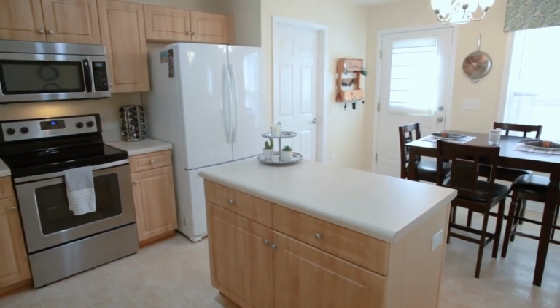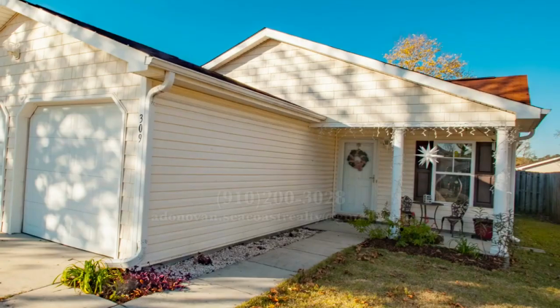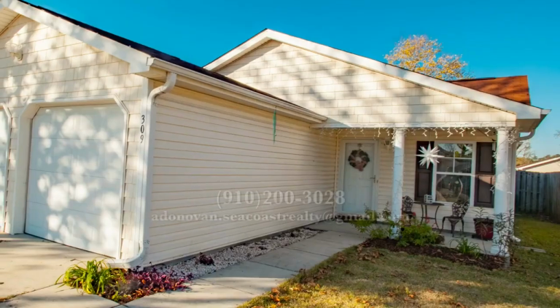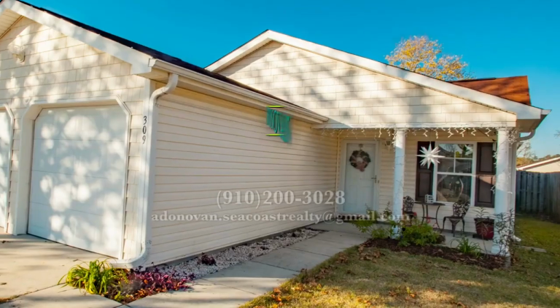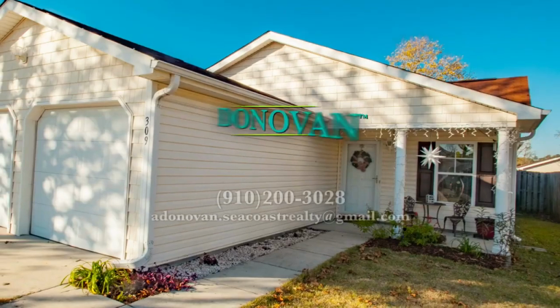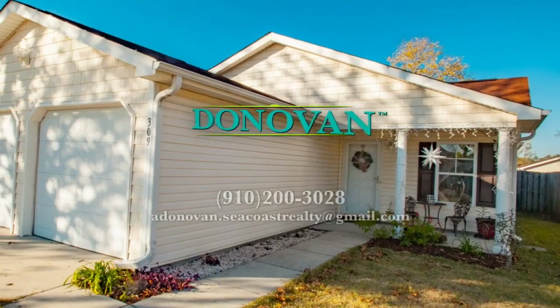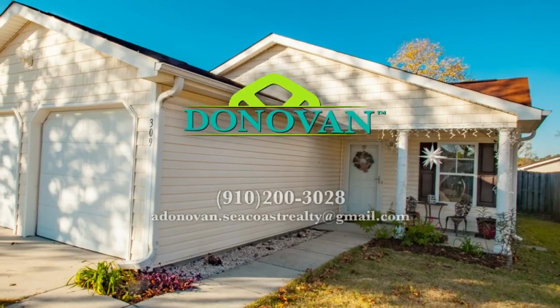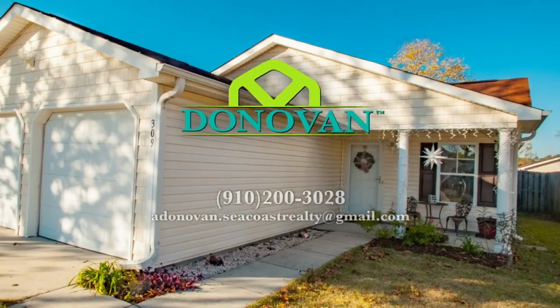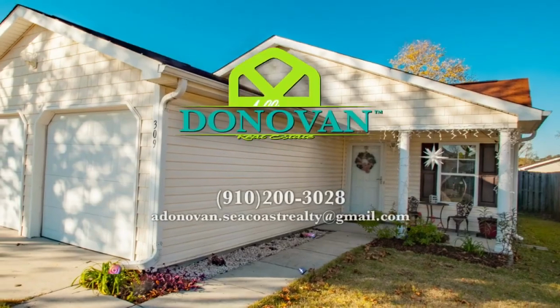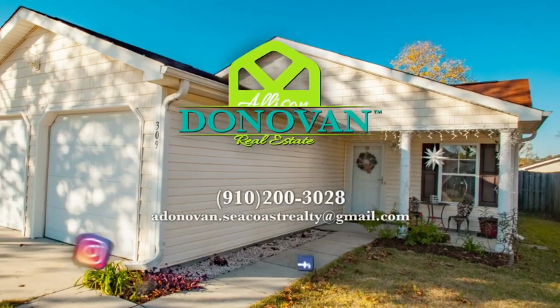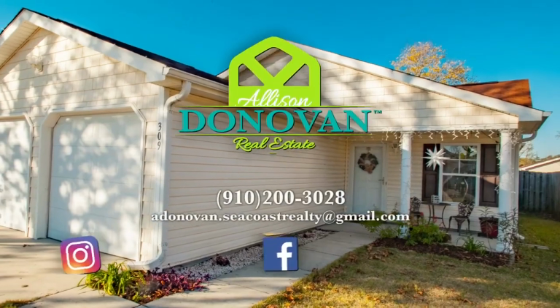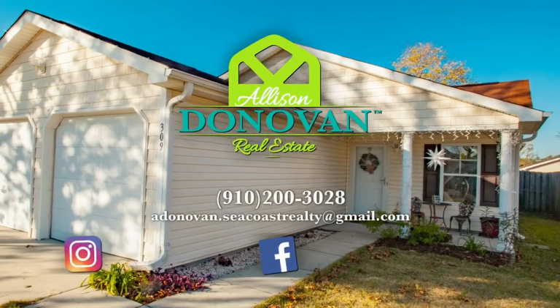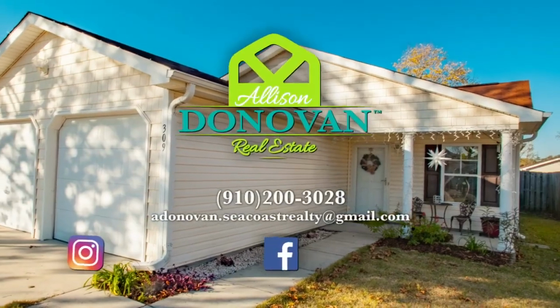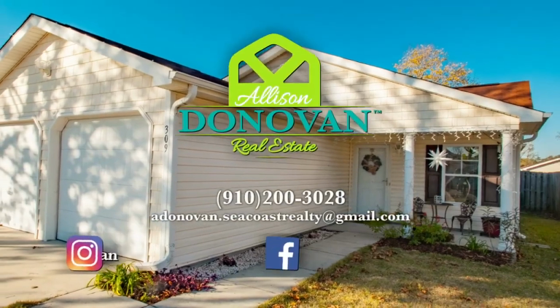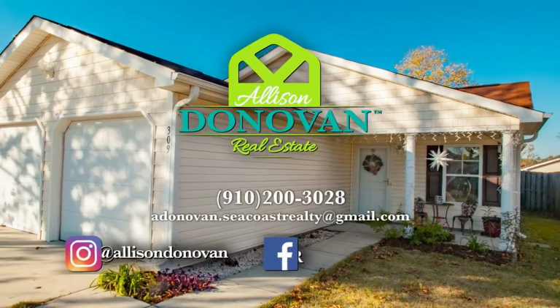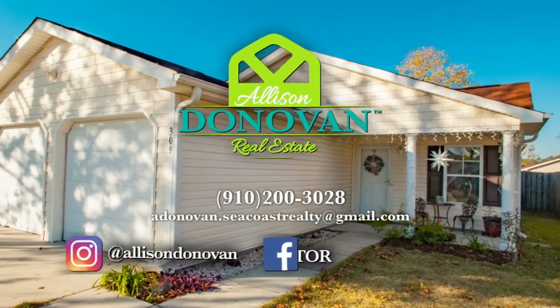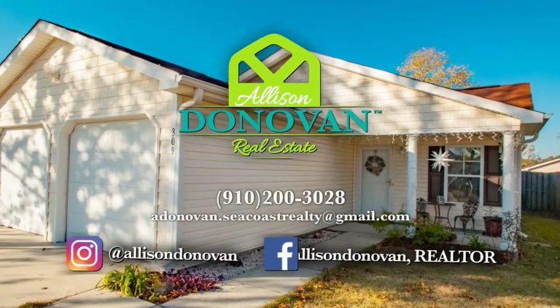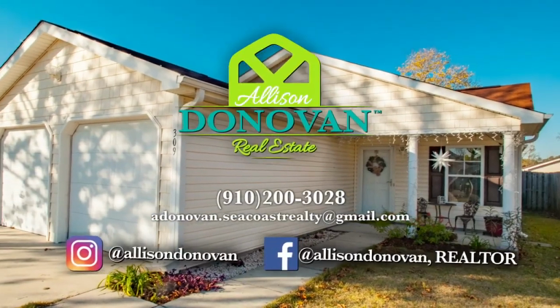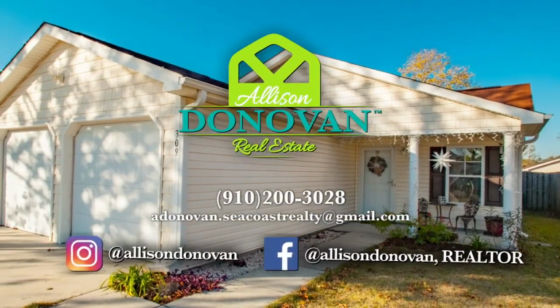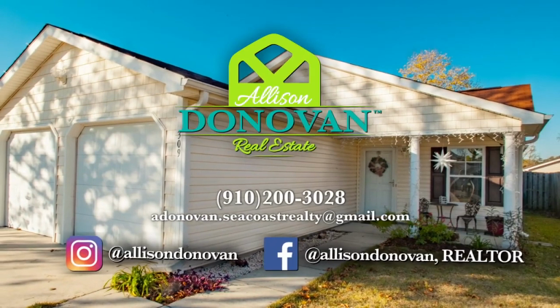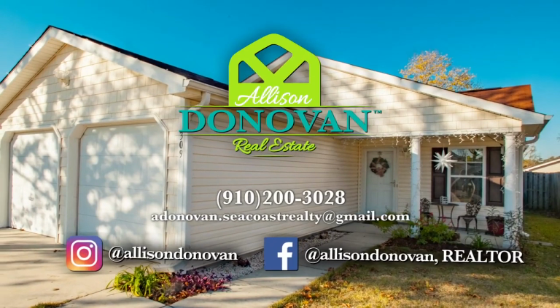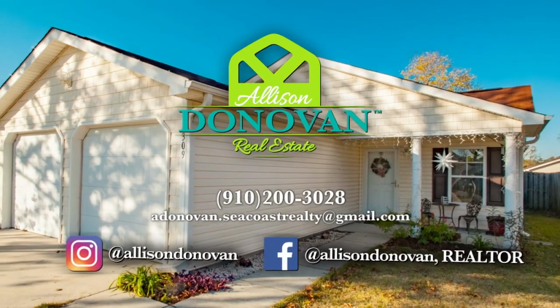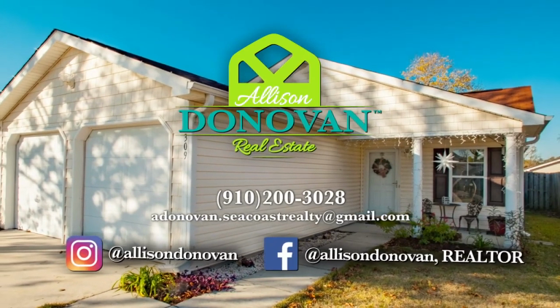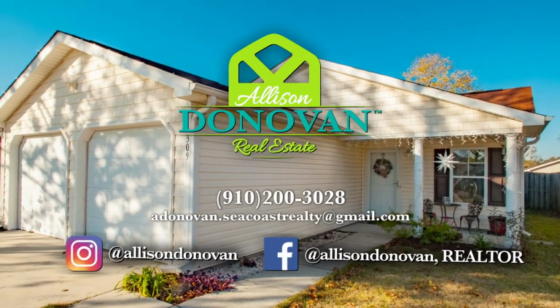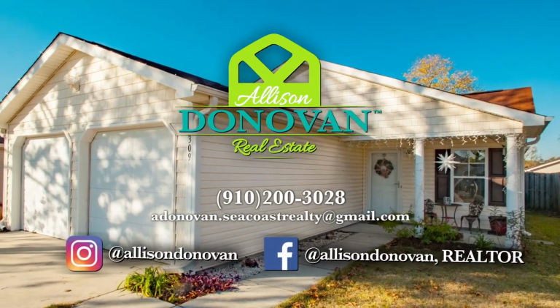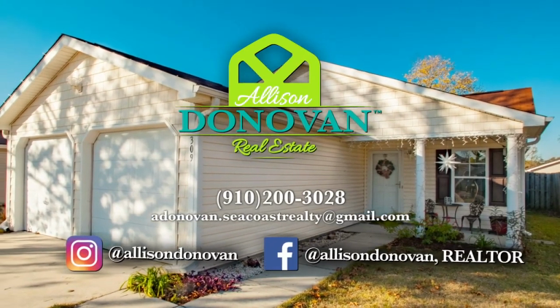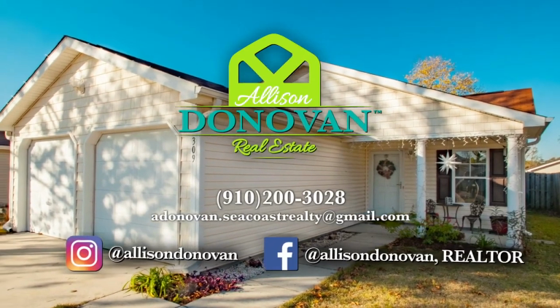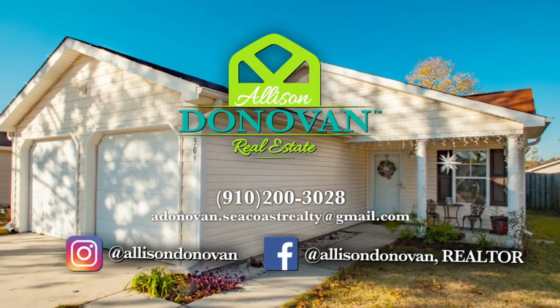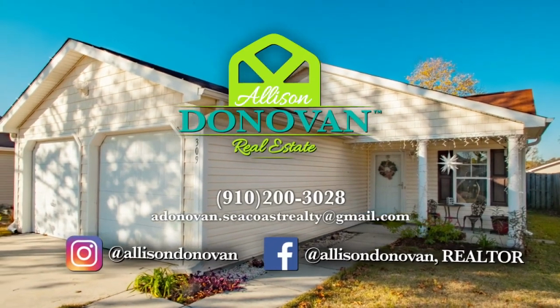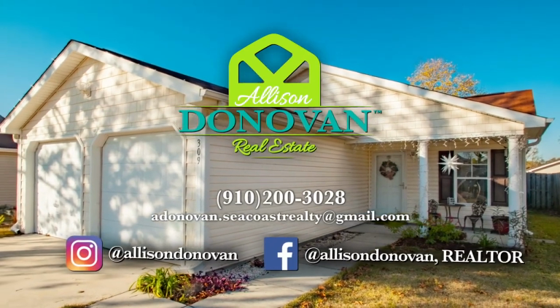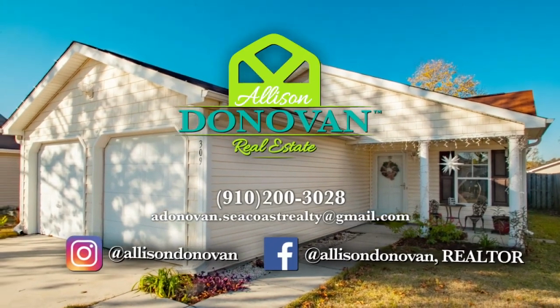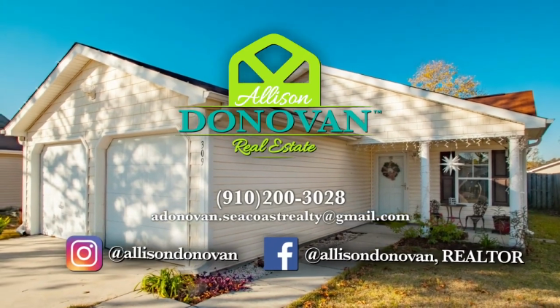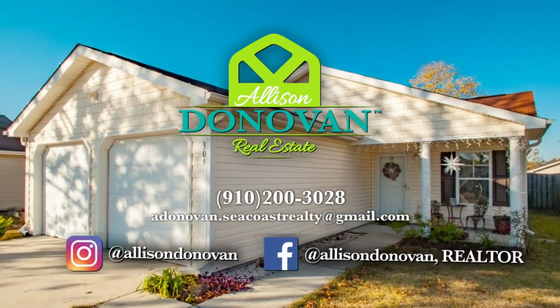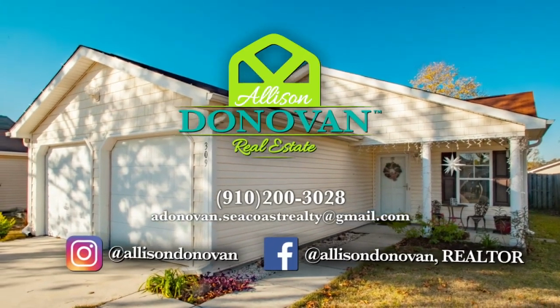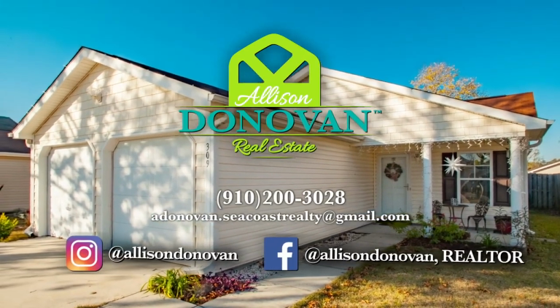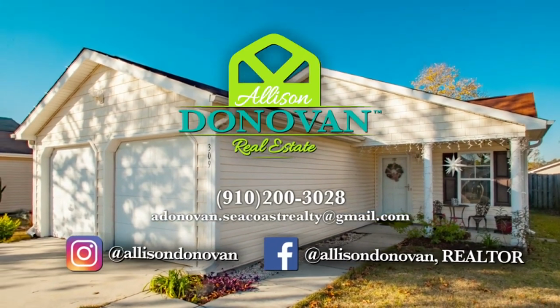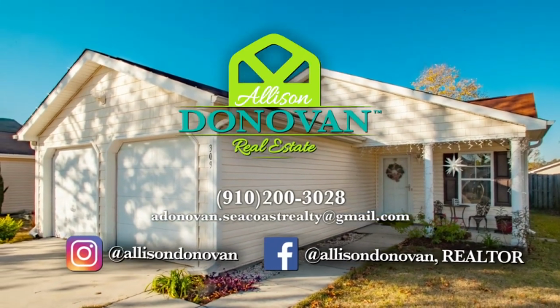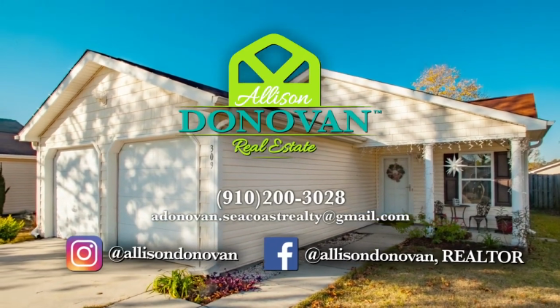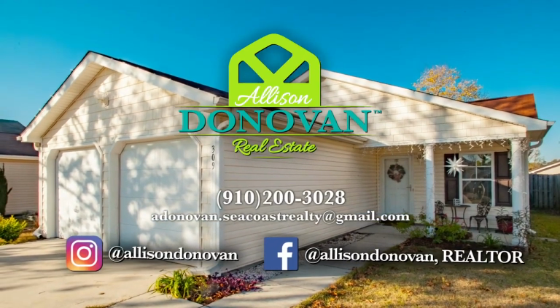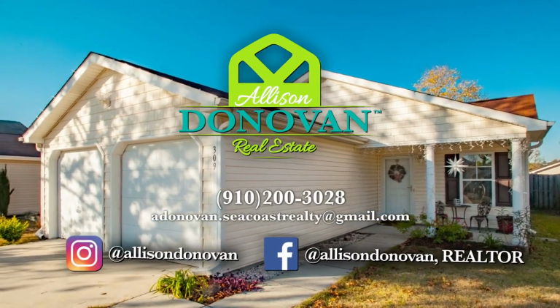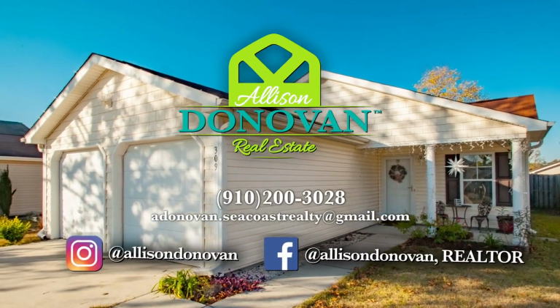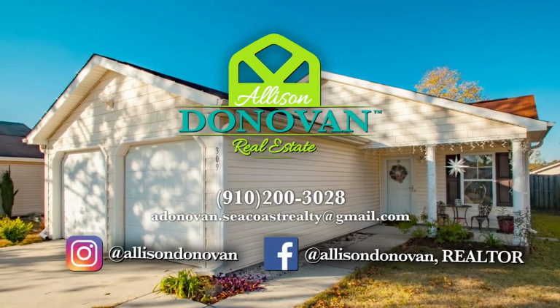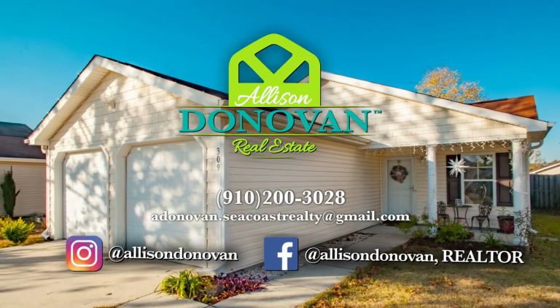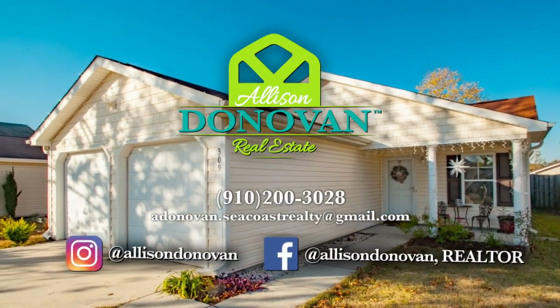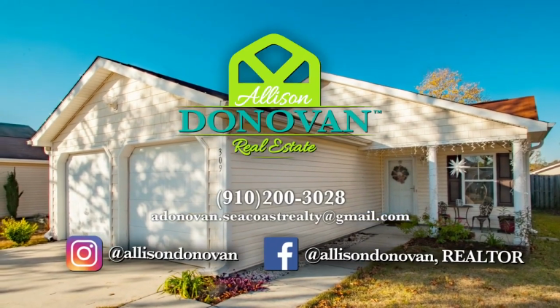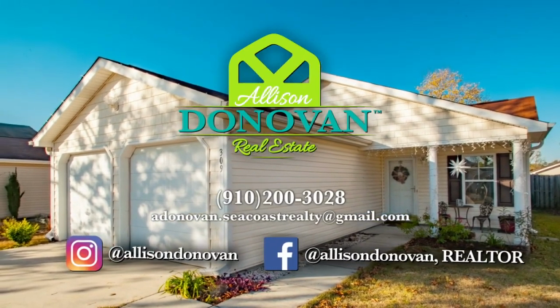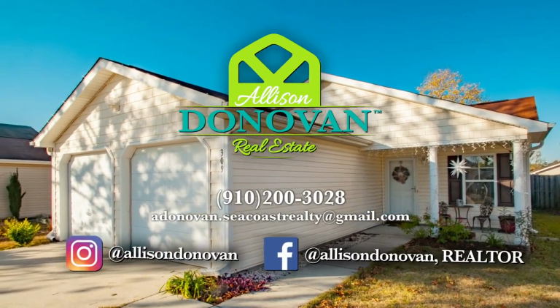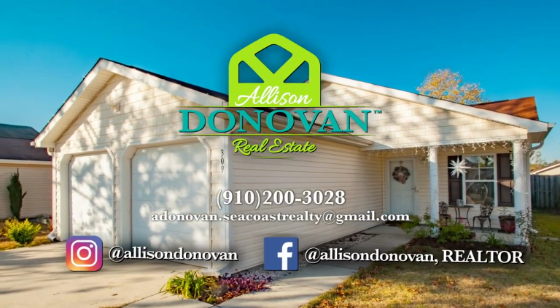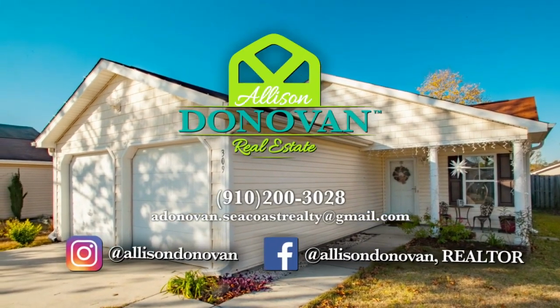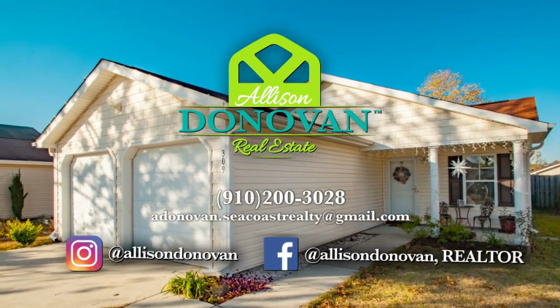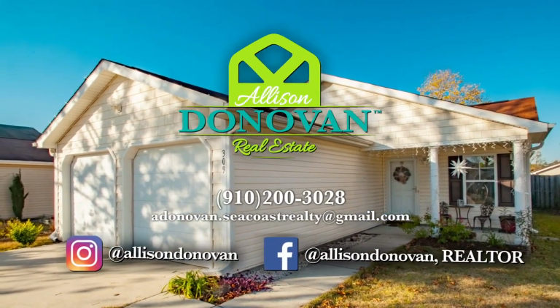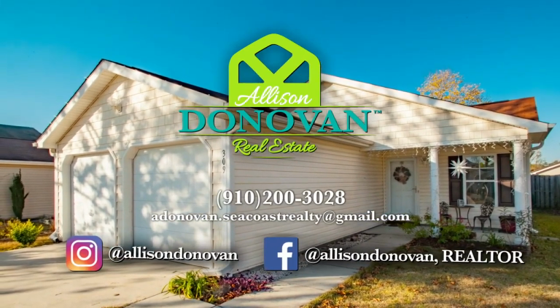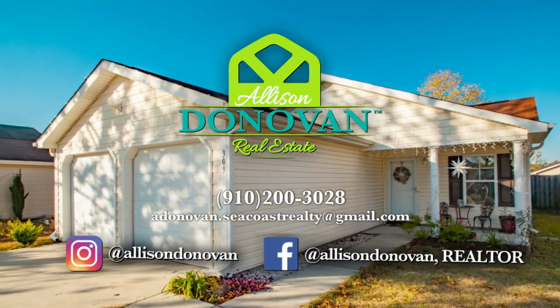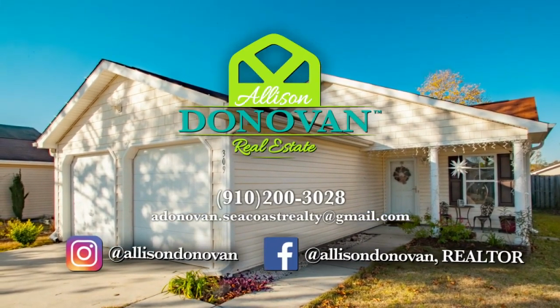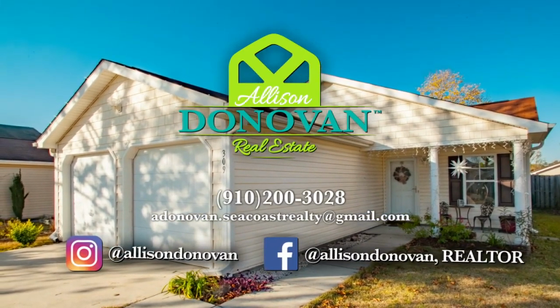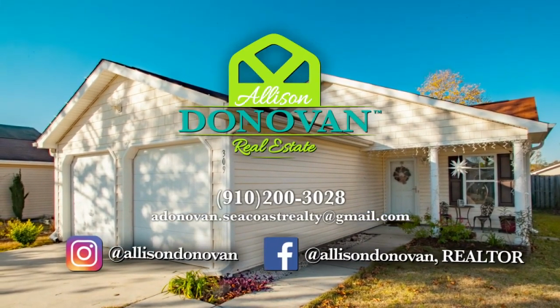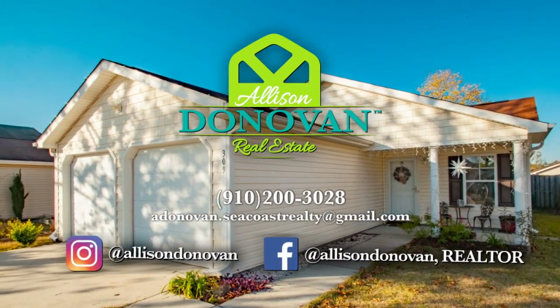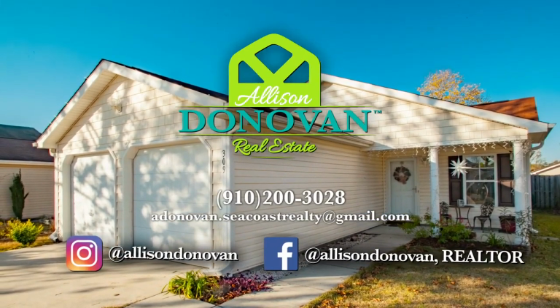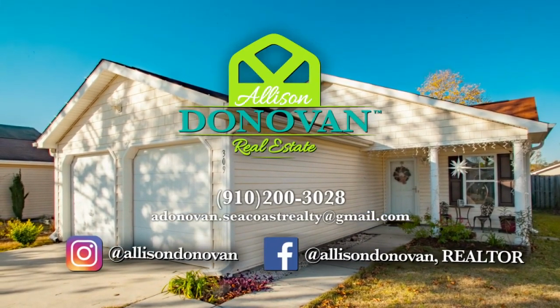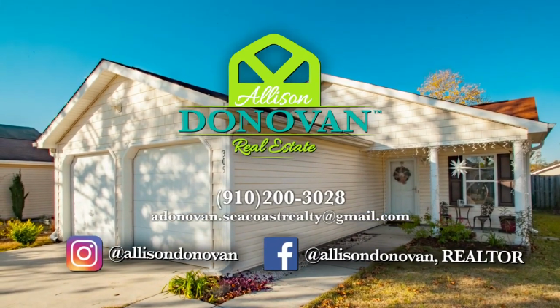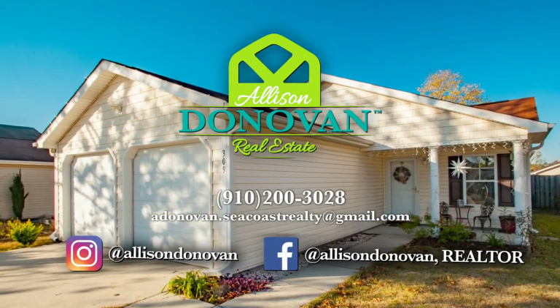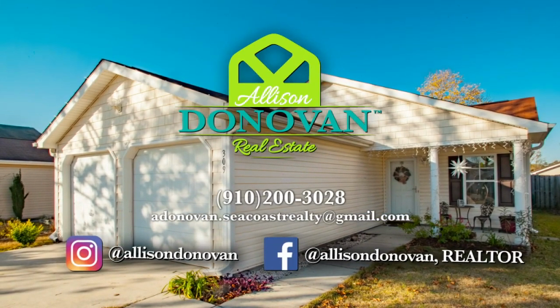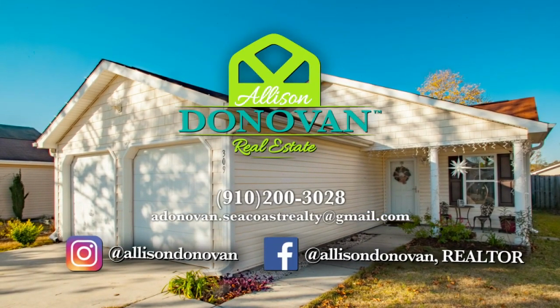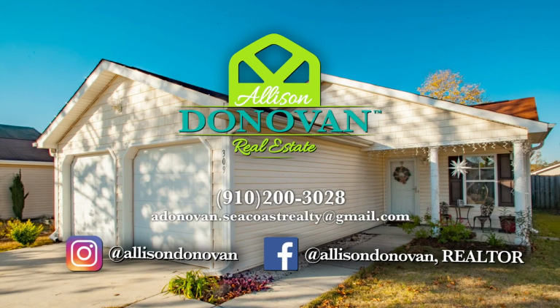If you have any questions or would like to schedule a showing, give me a call. Make sure you follow me on social media for more great homes like this.